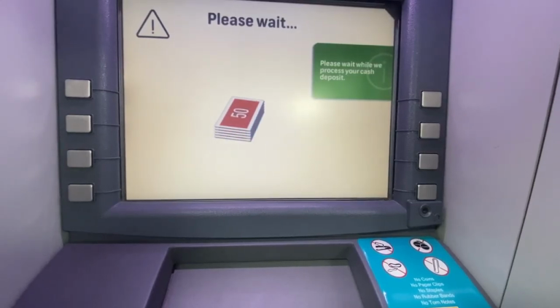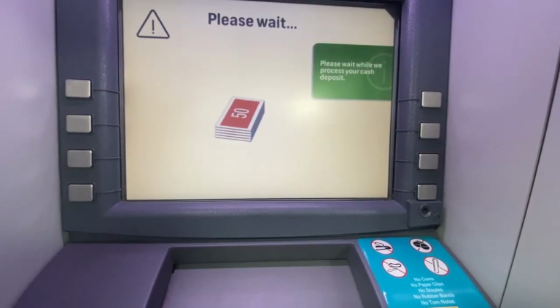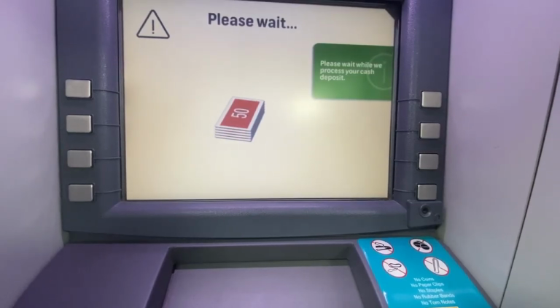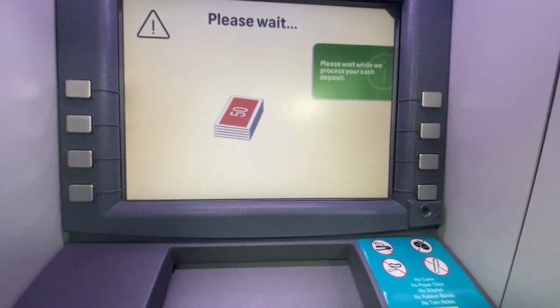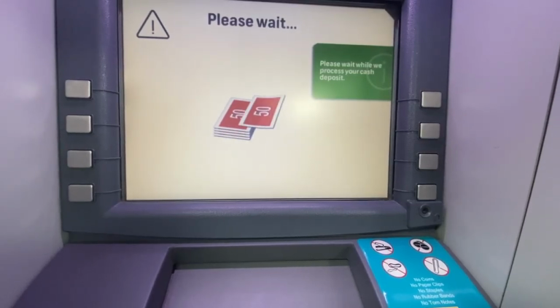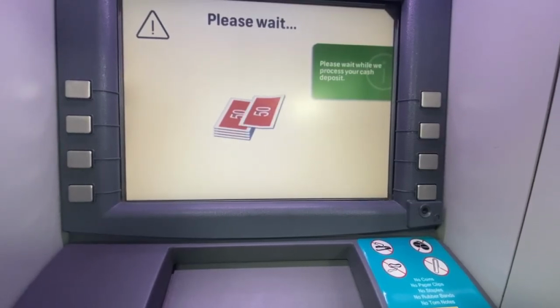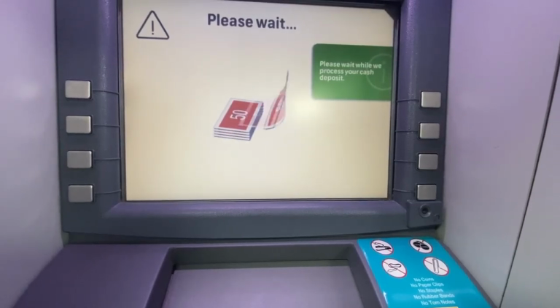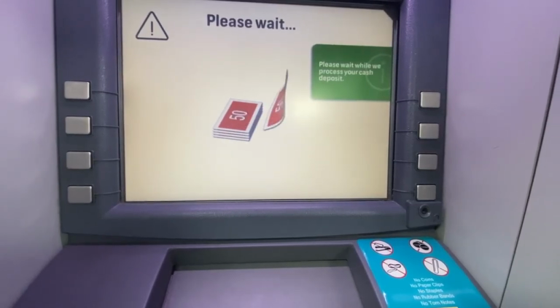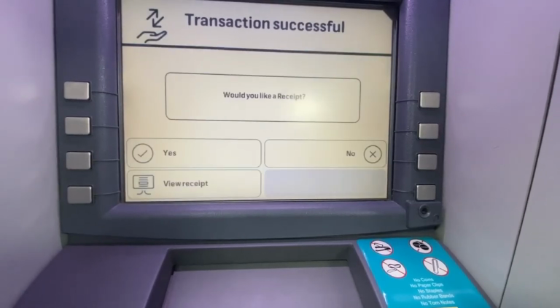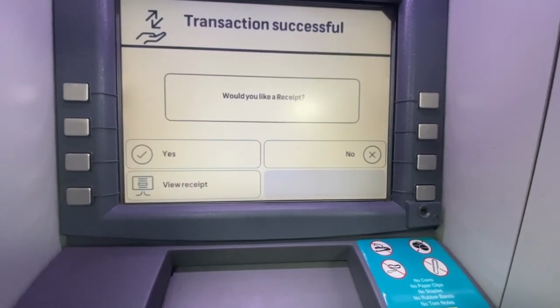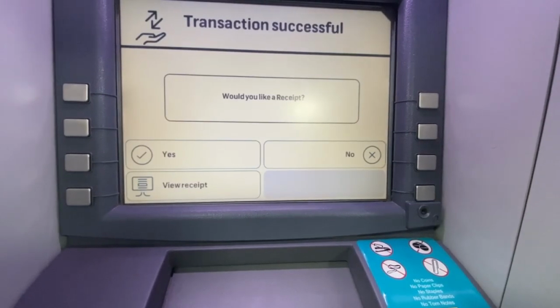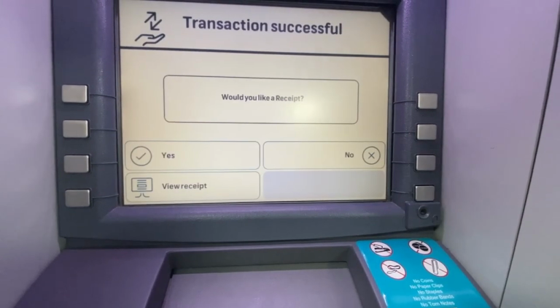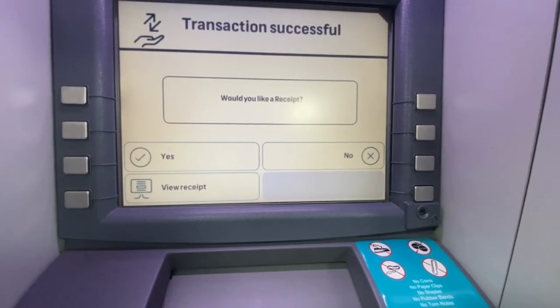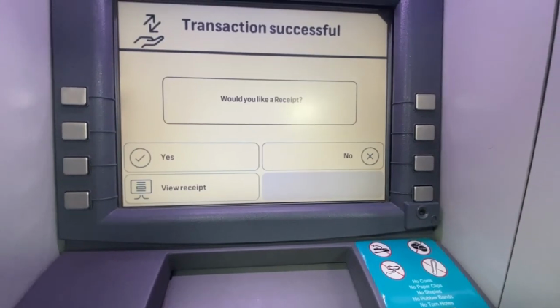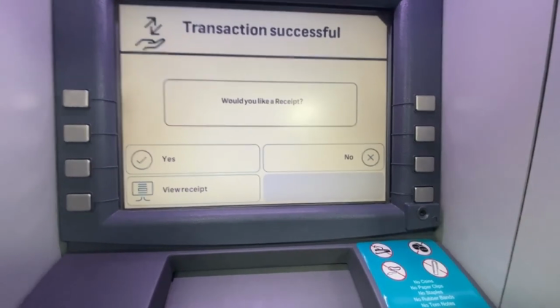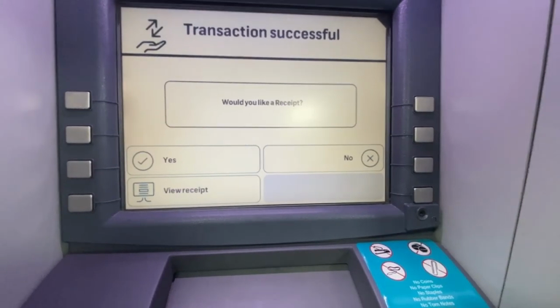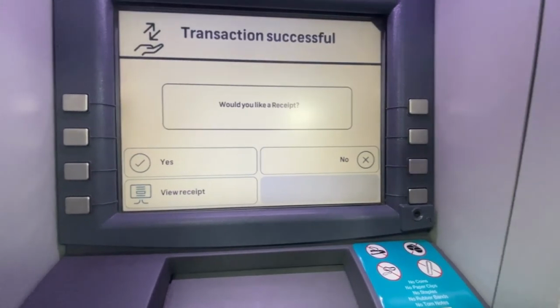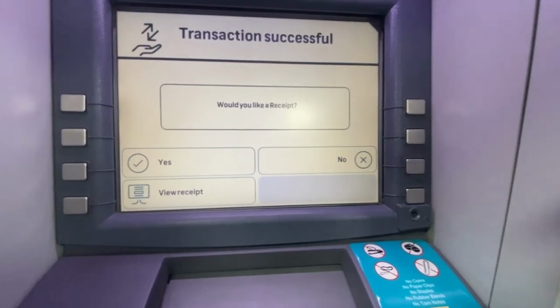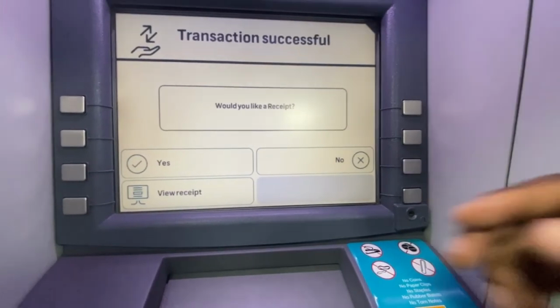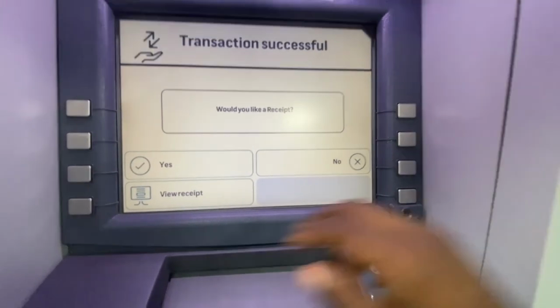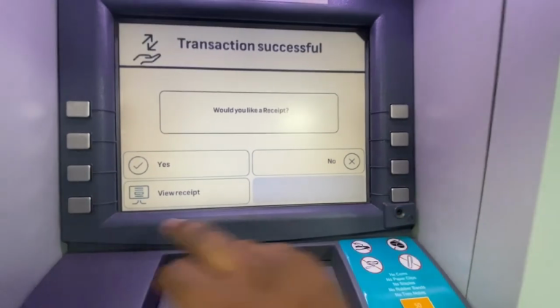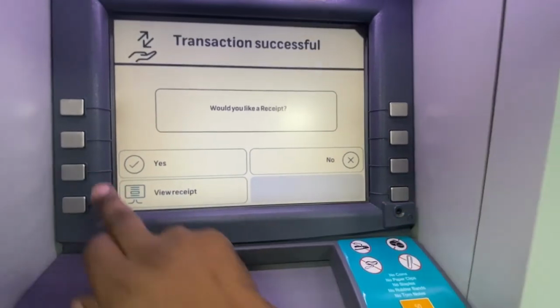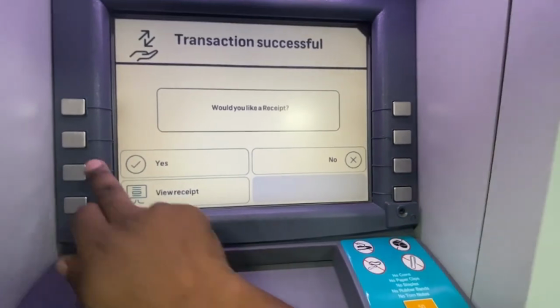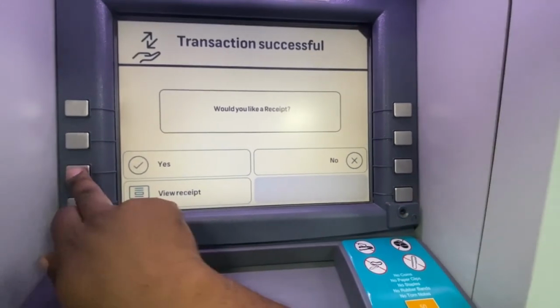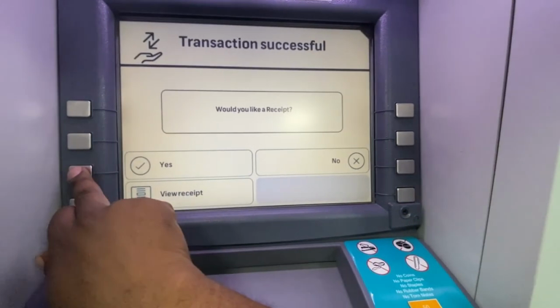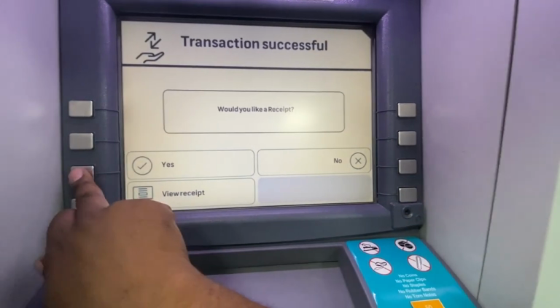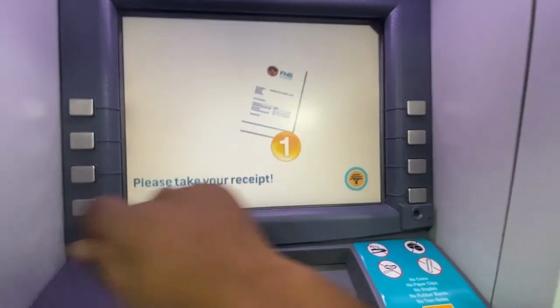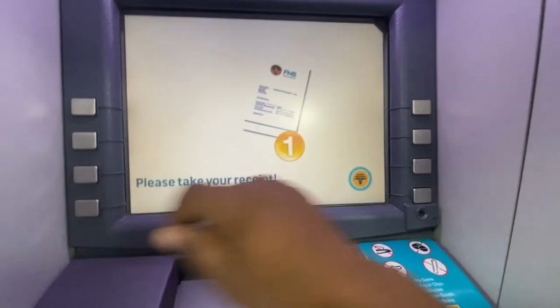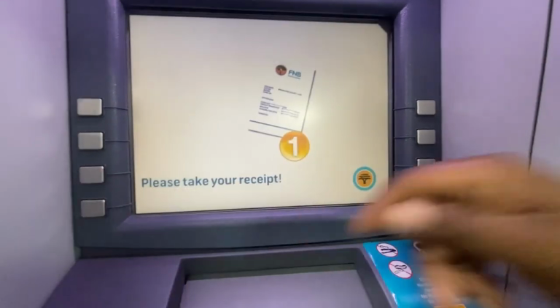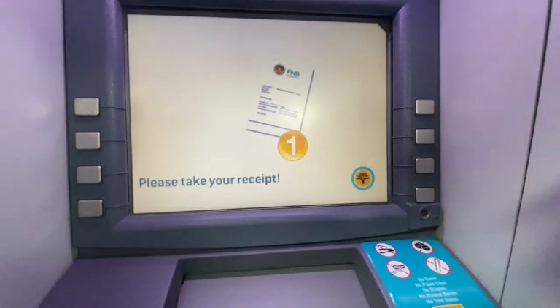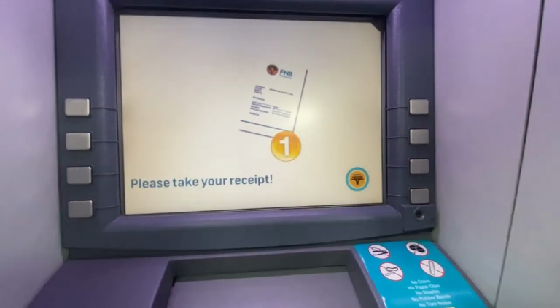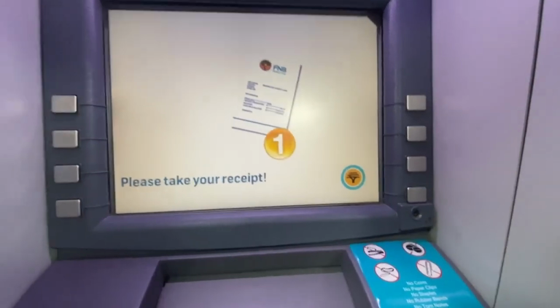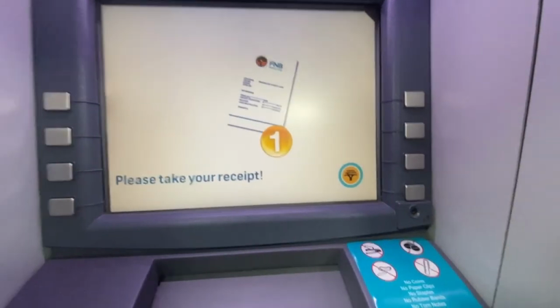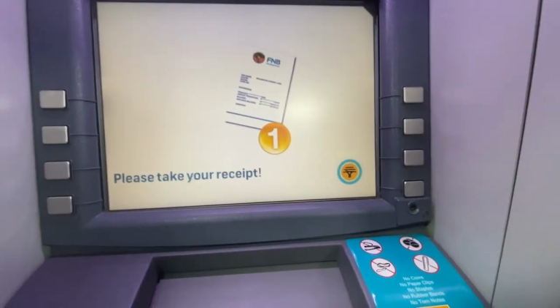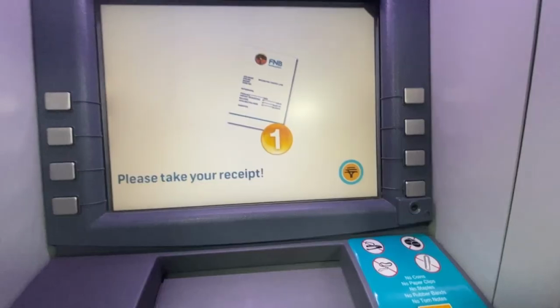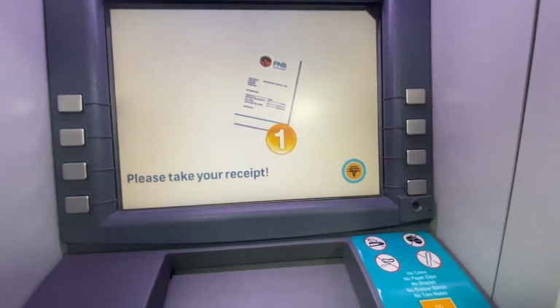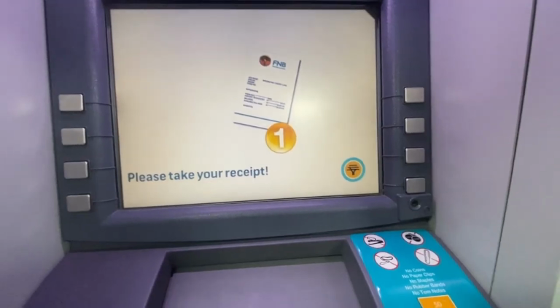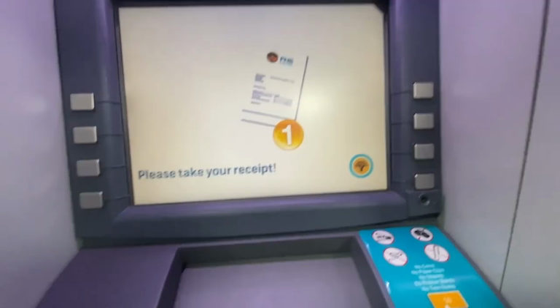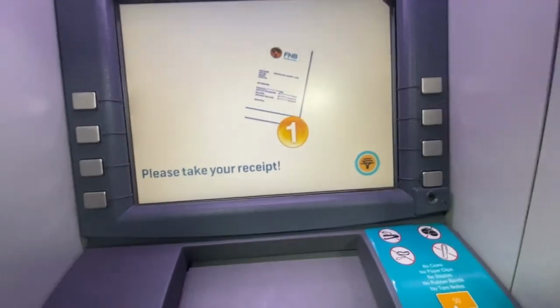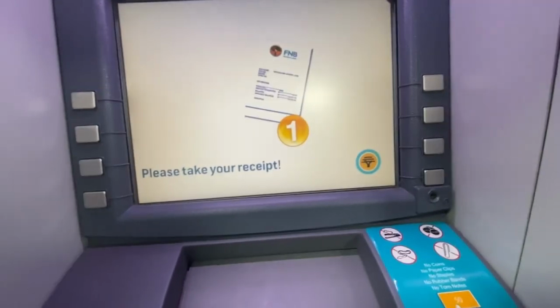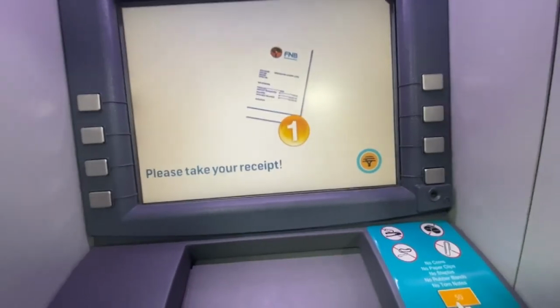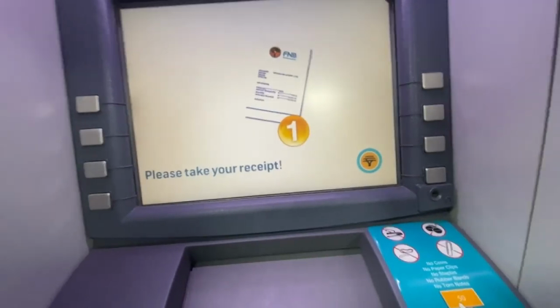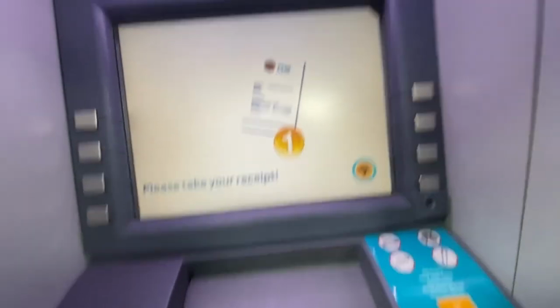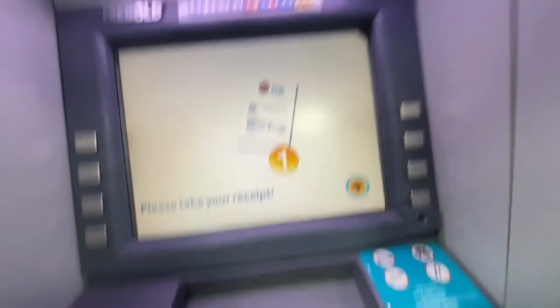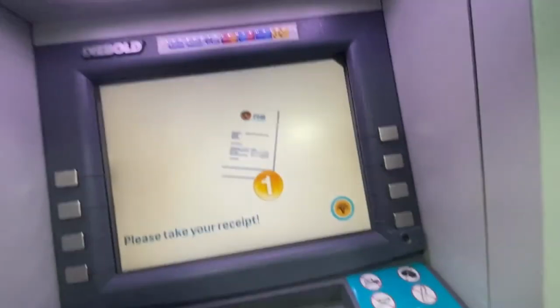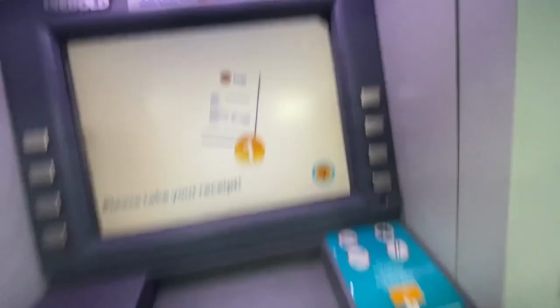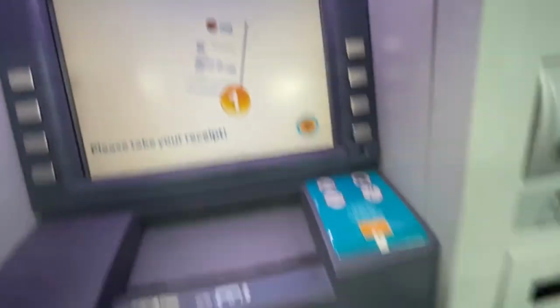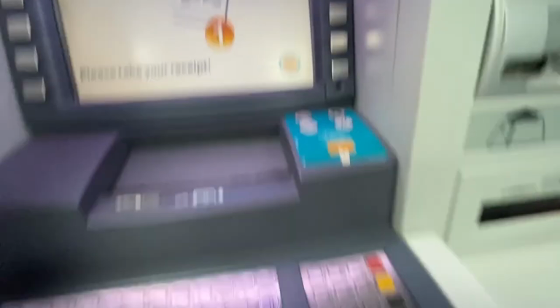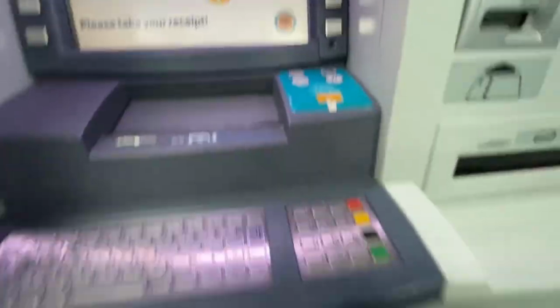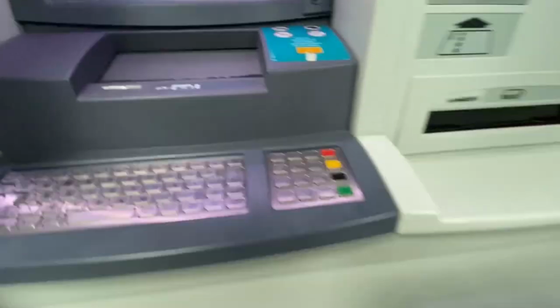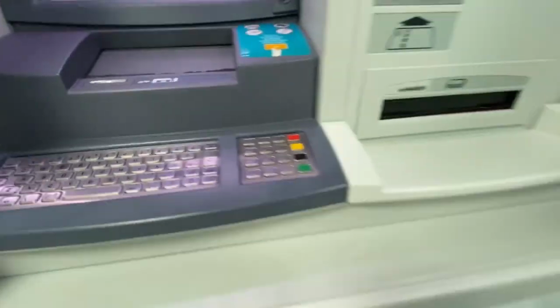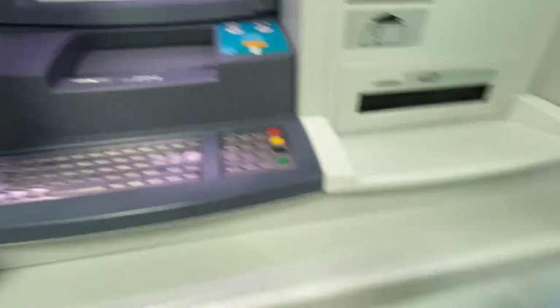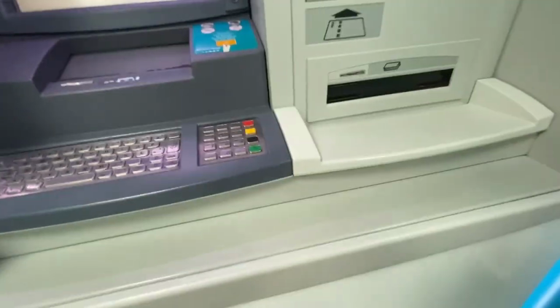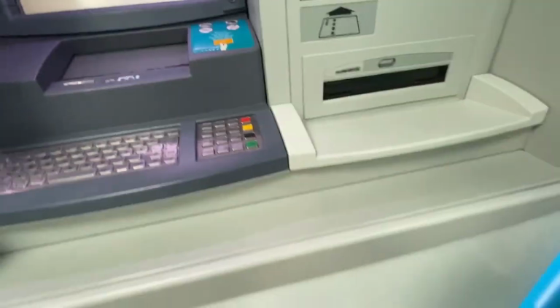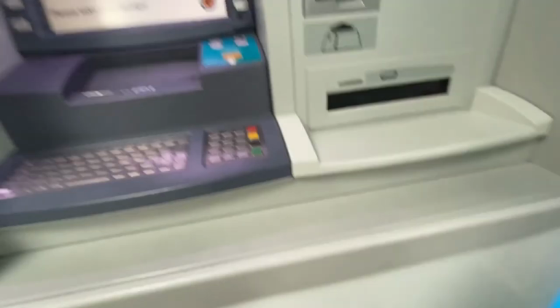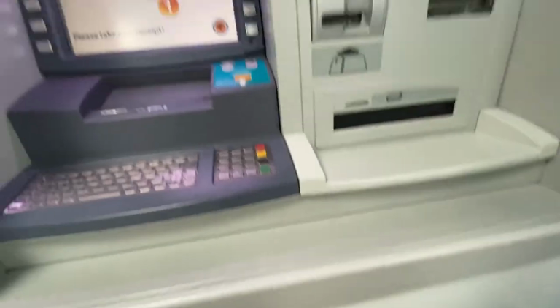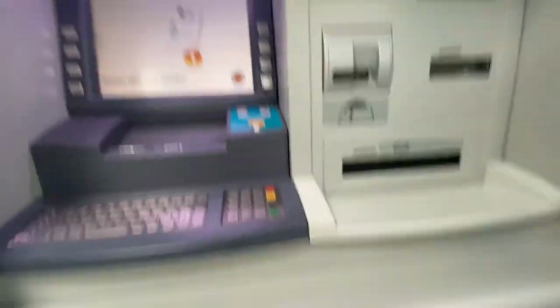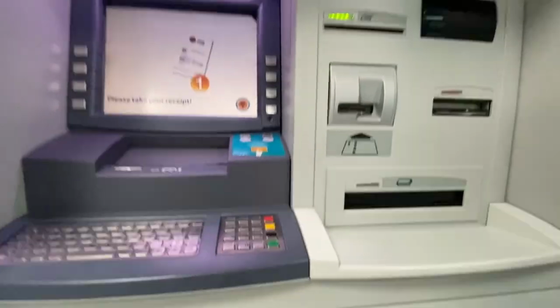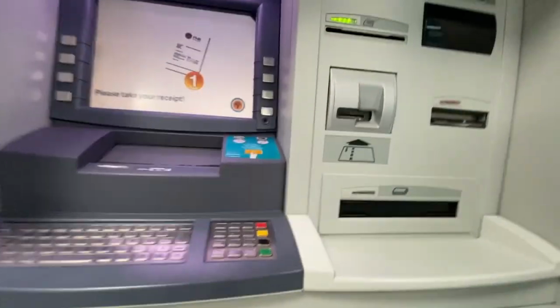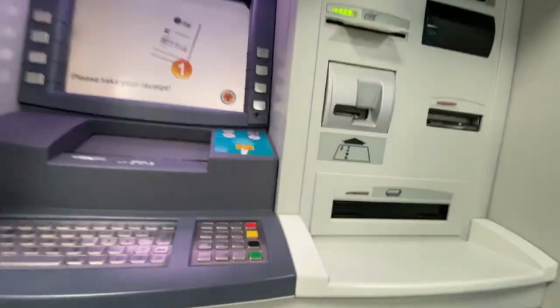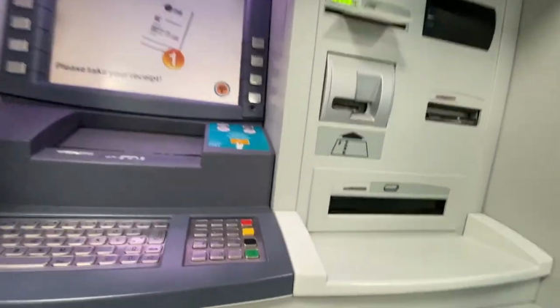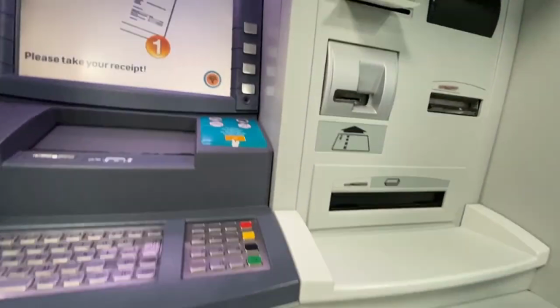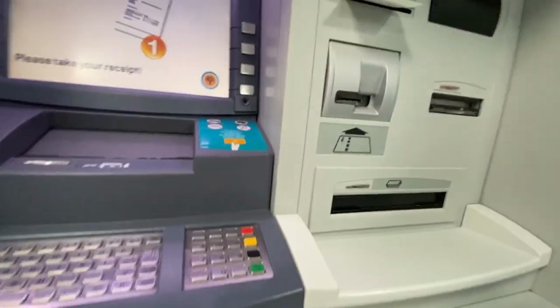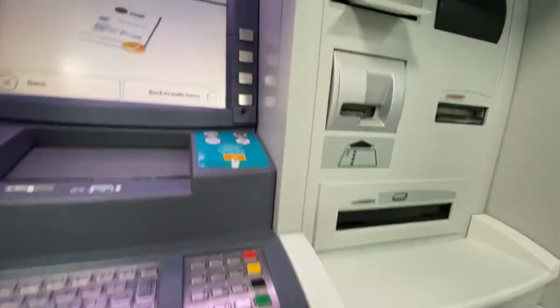I will also advise you to always take the slip, because if you've got a problem you can always use the slip.